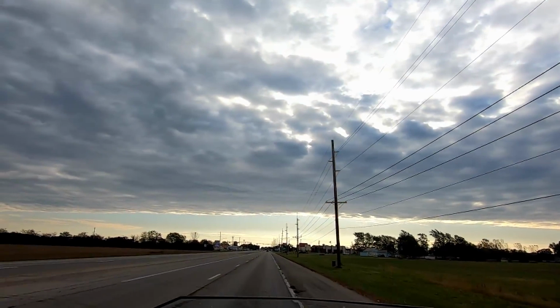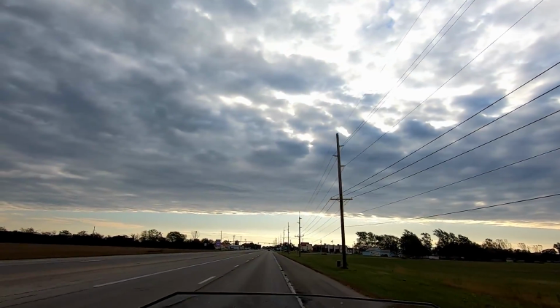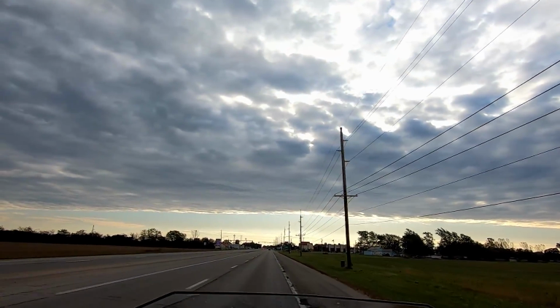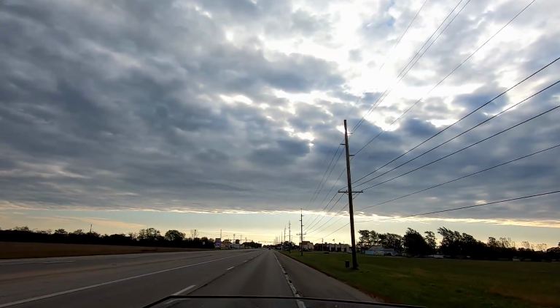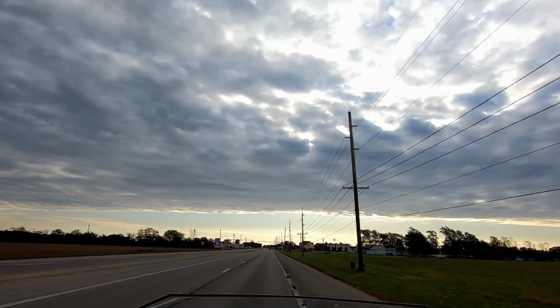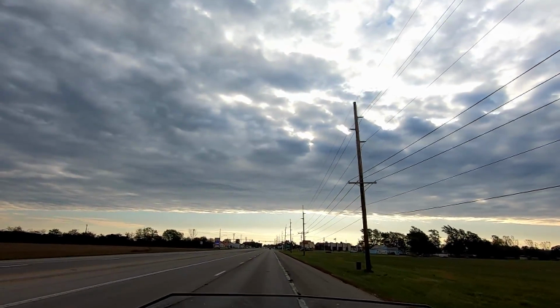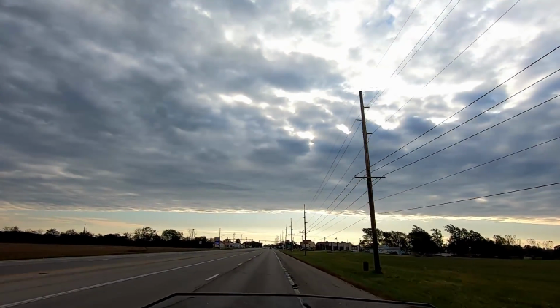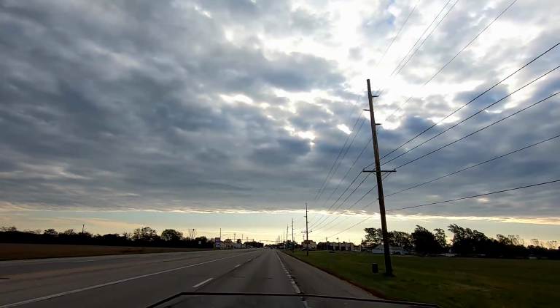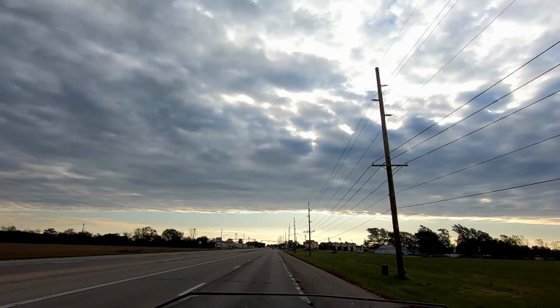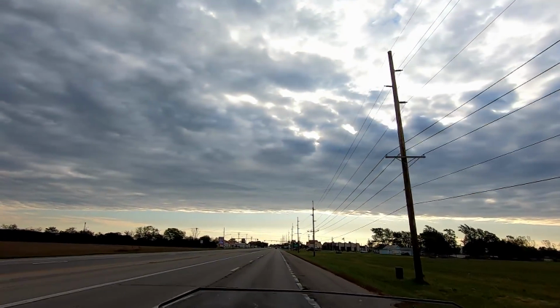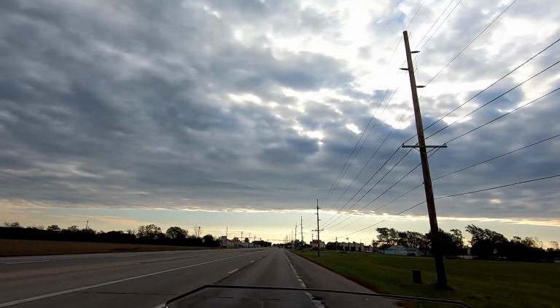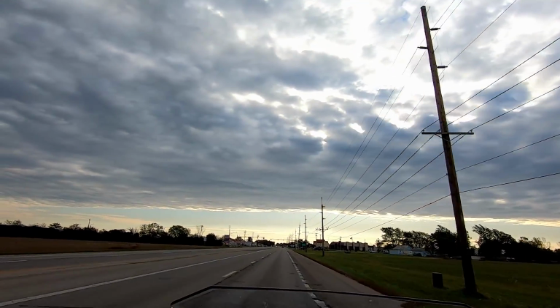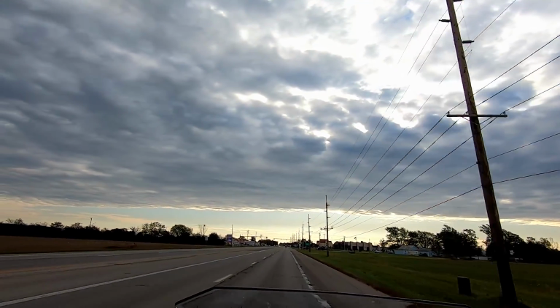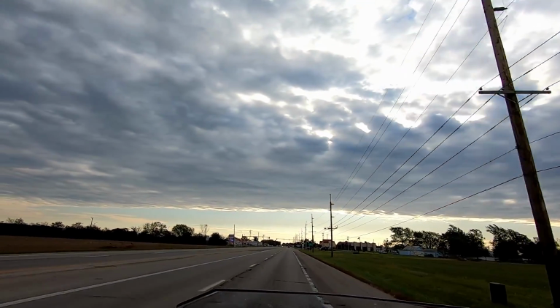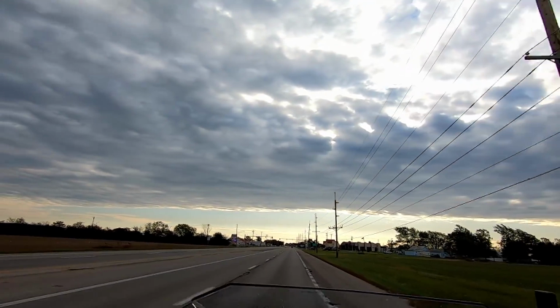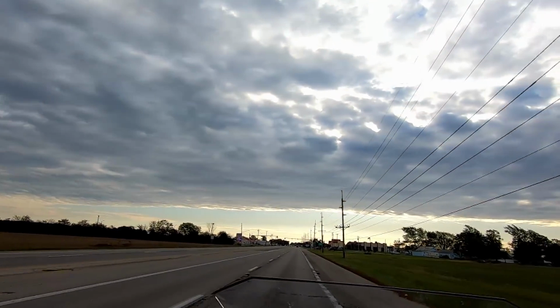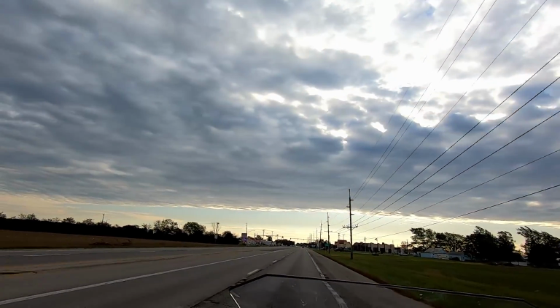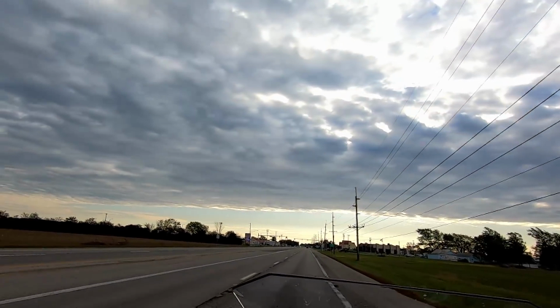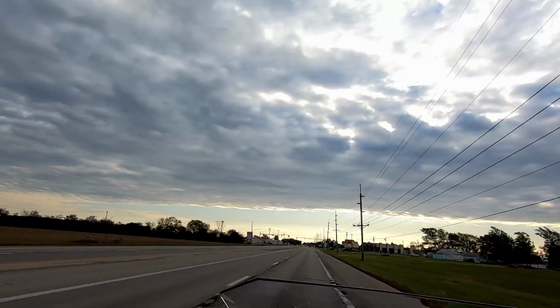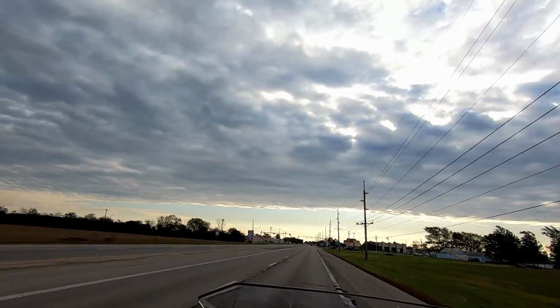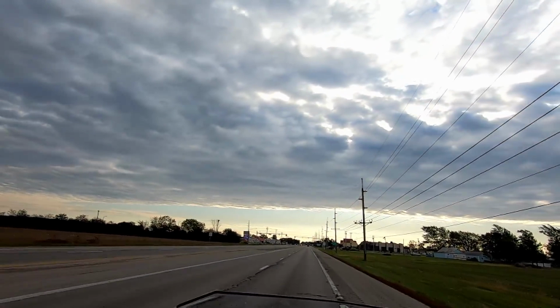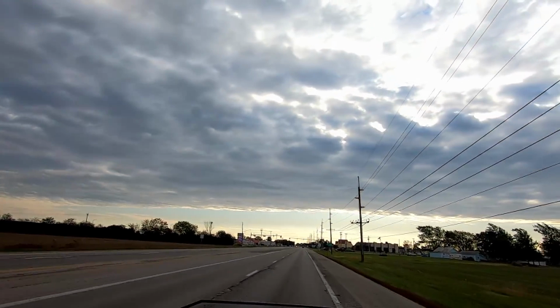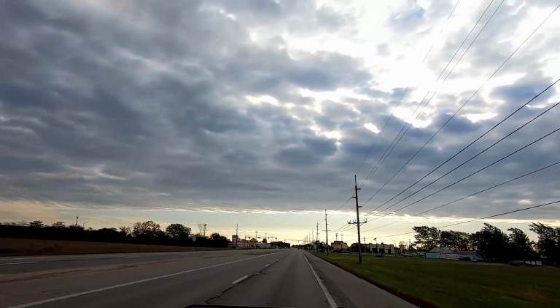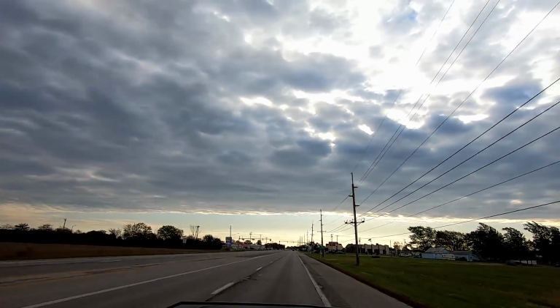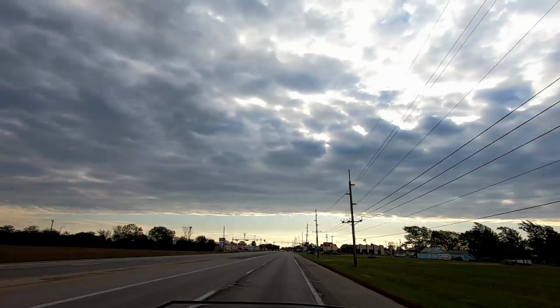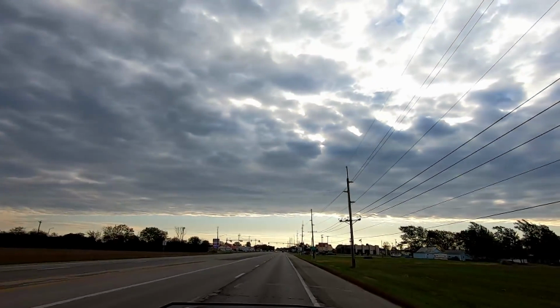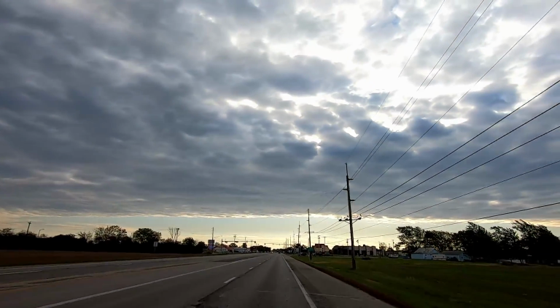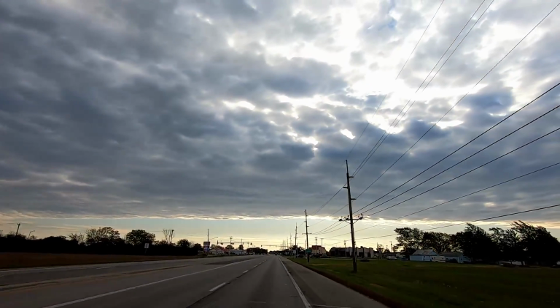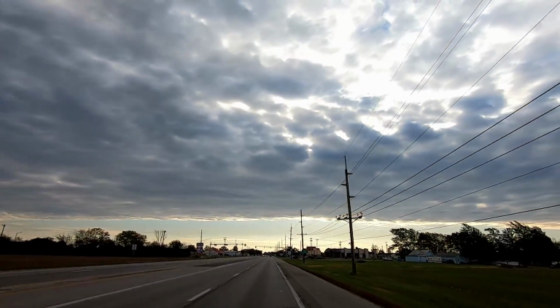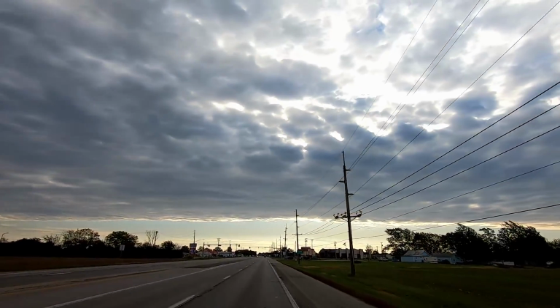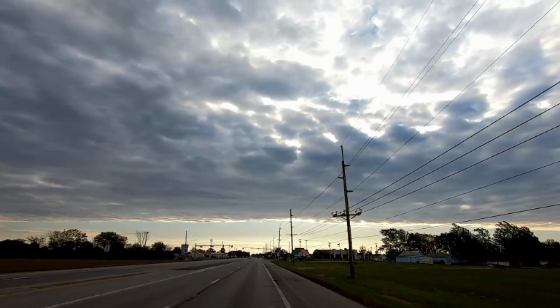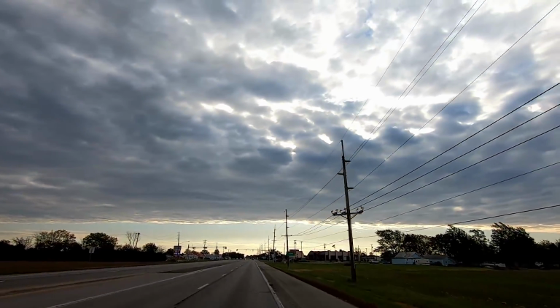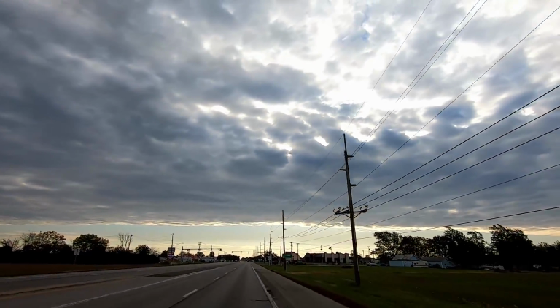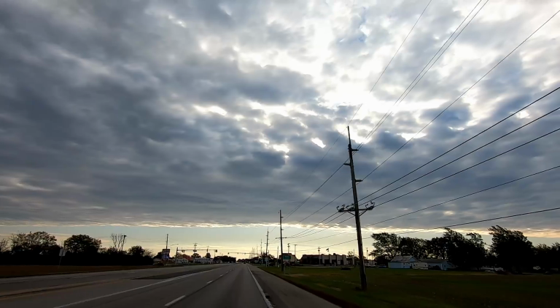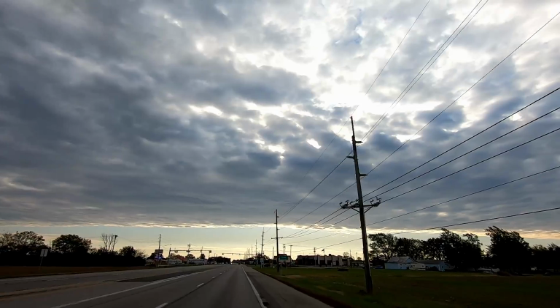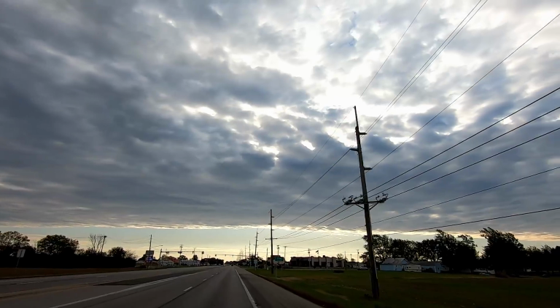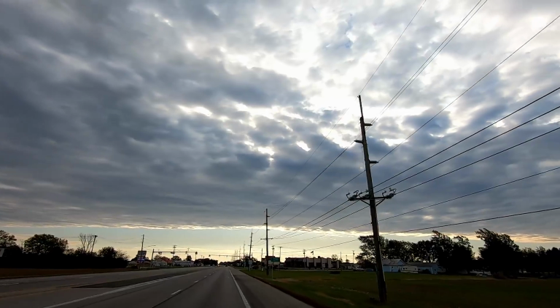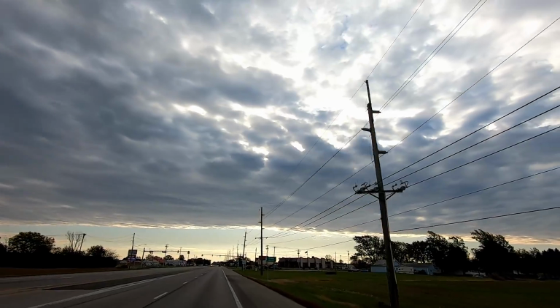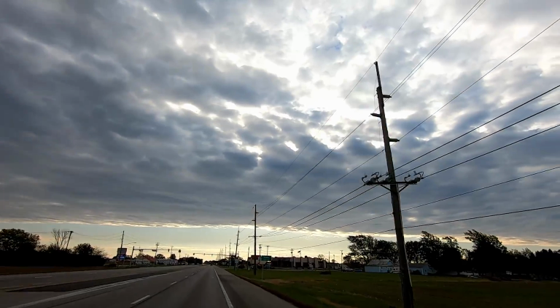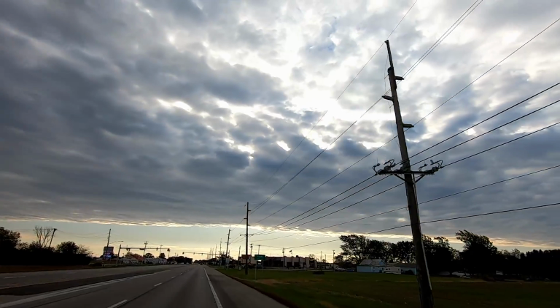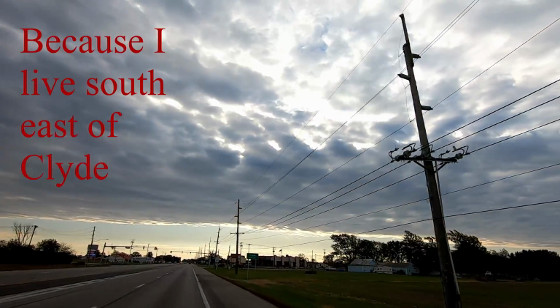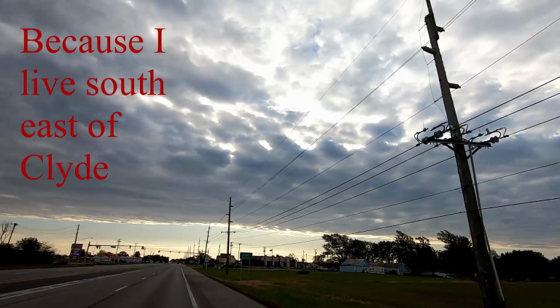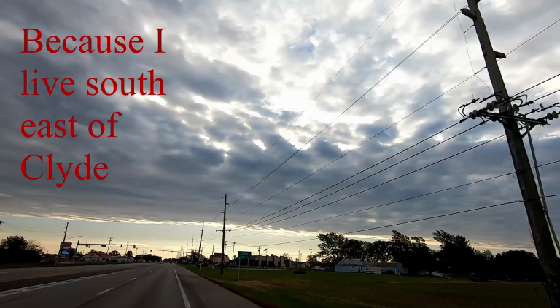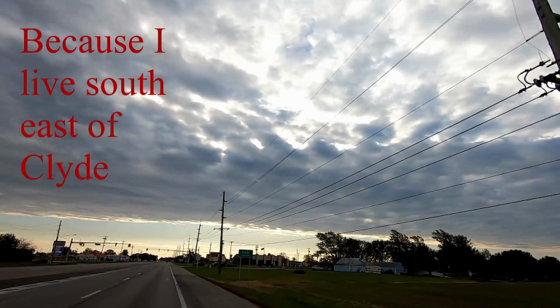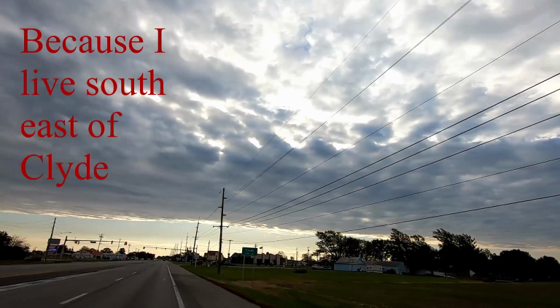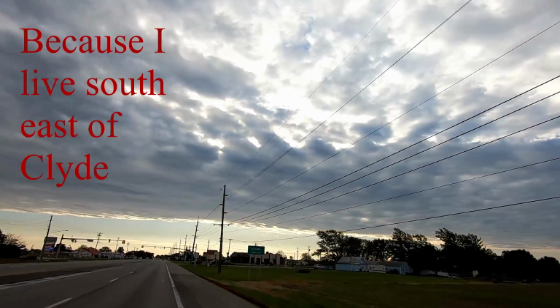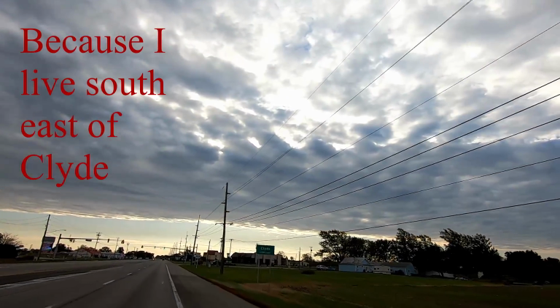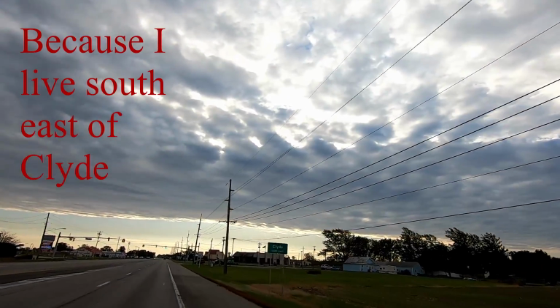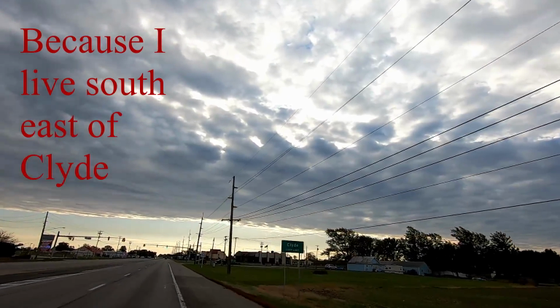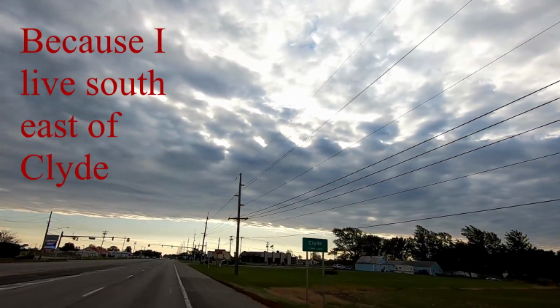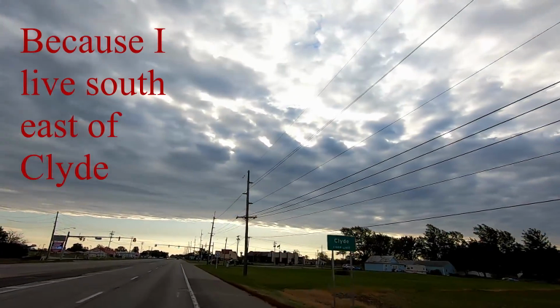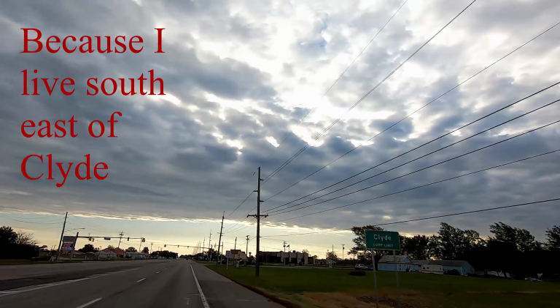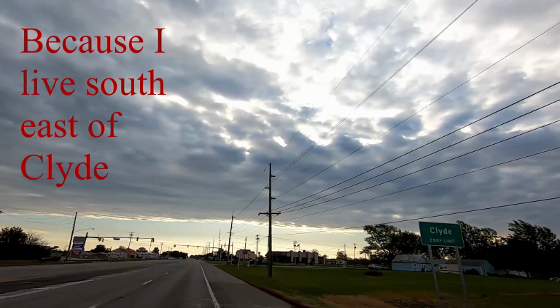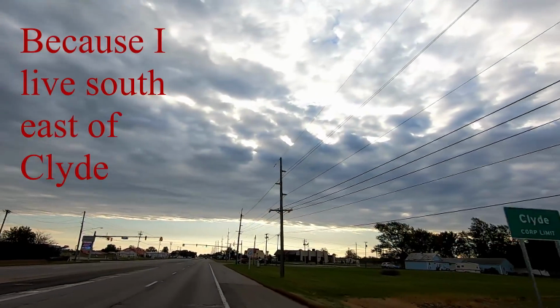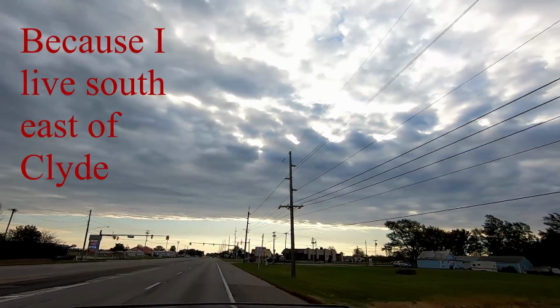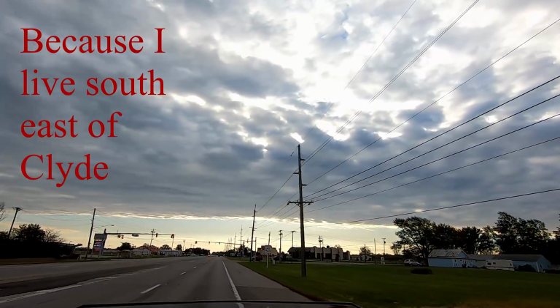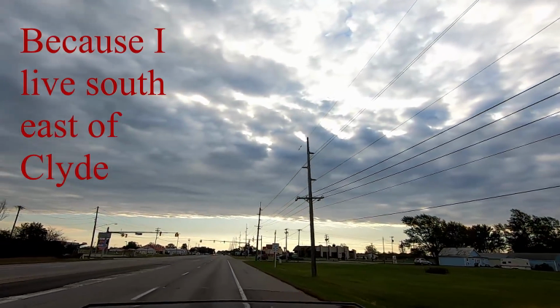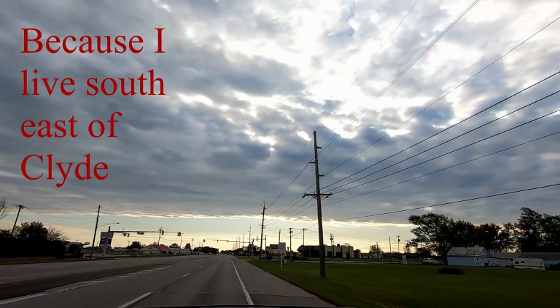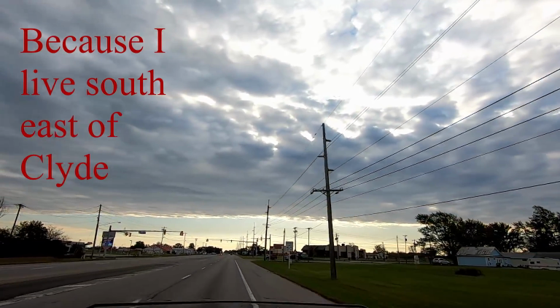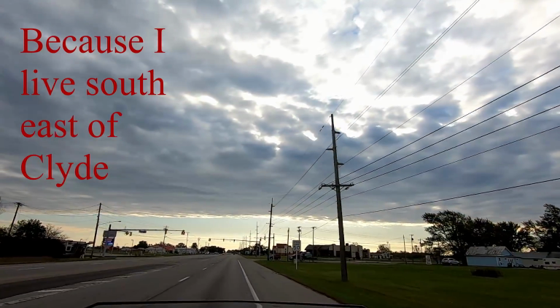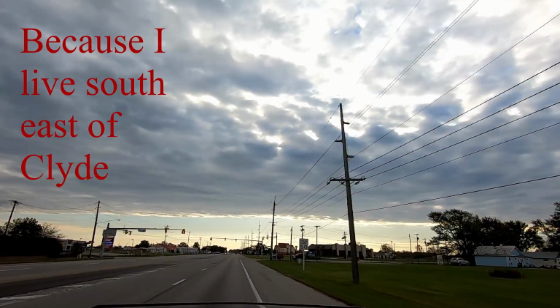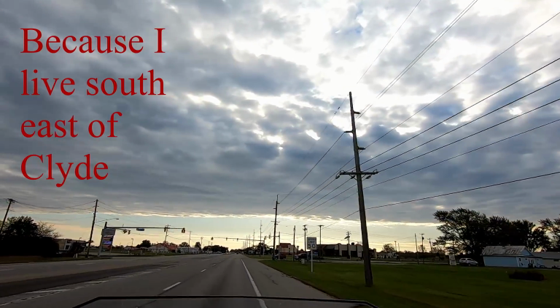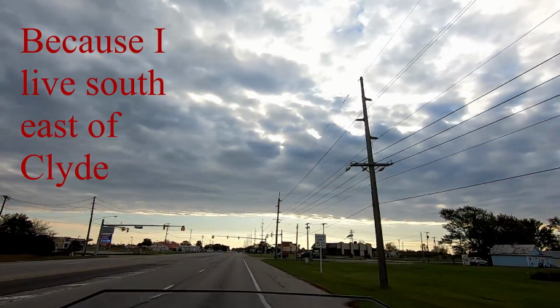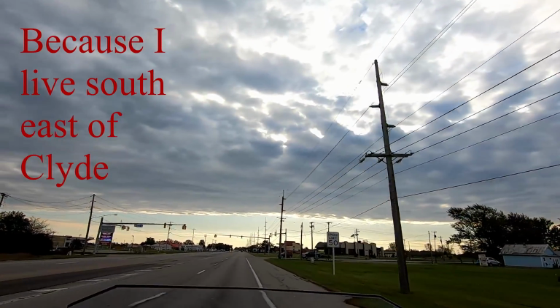Here we are coming into Clyde from the west on US-20. It's kind of an interesting way for the GPS to direct me.